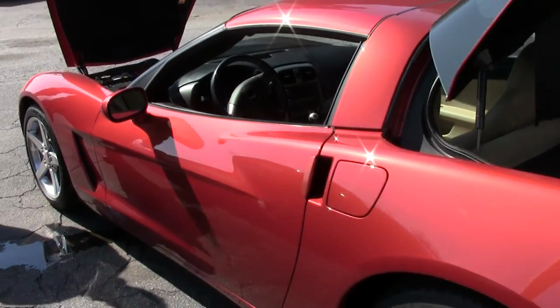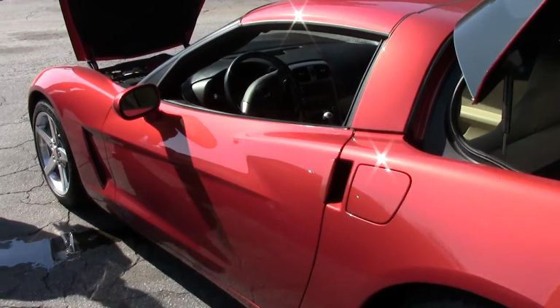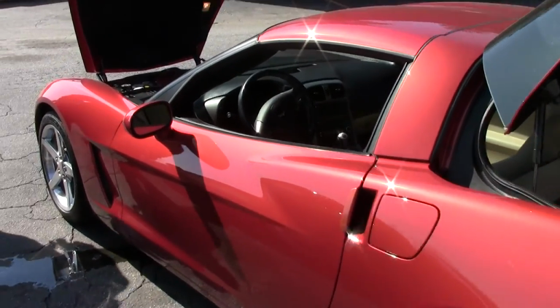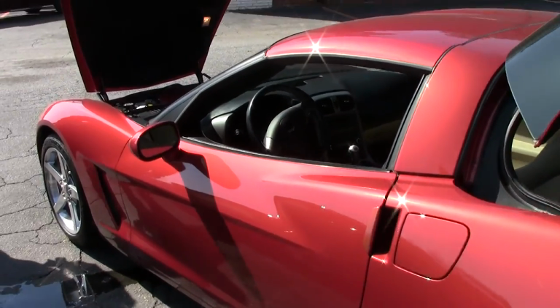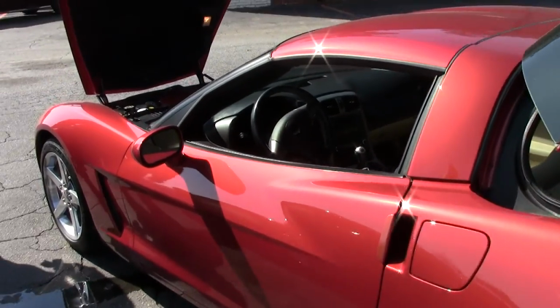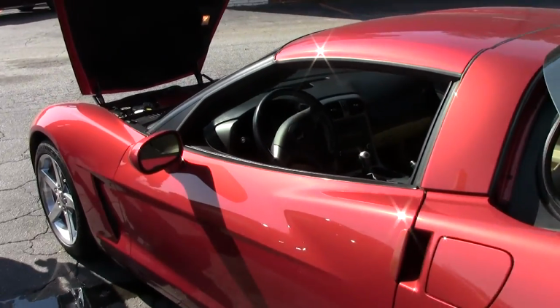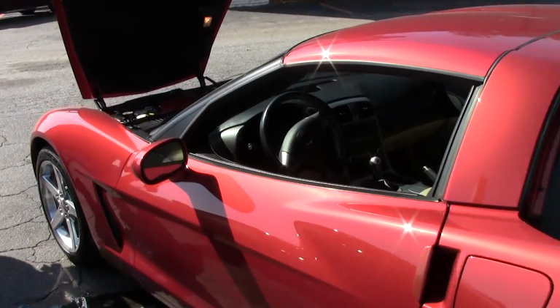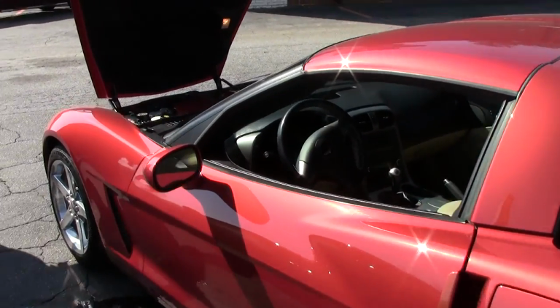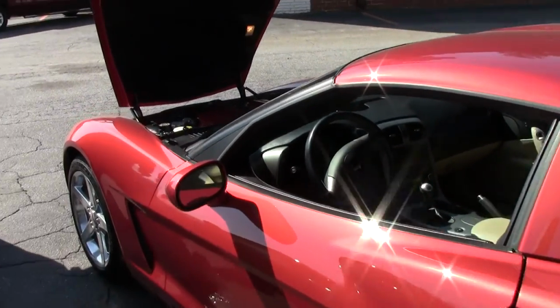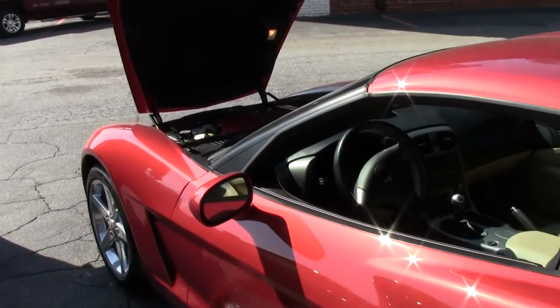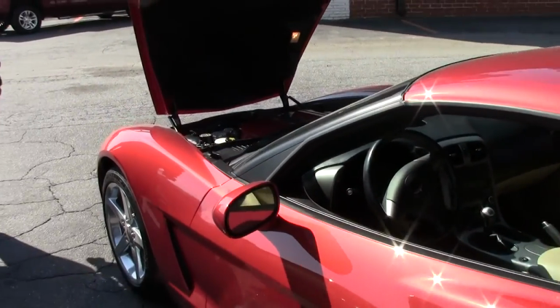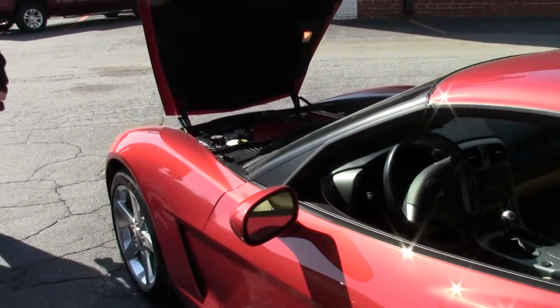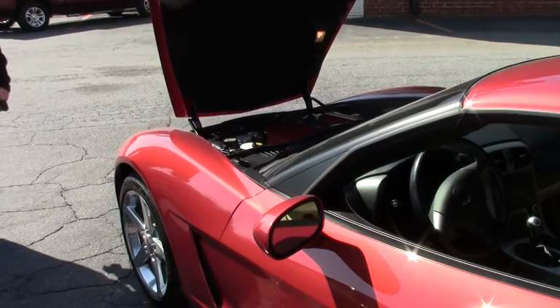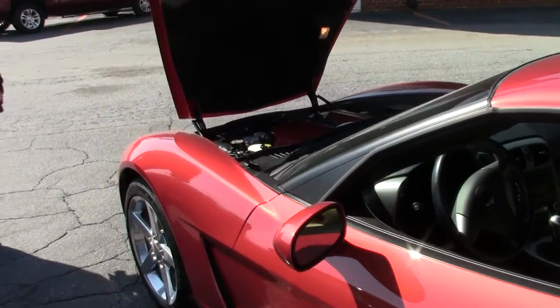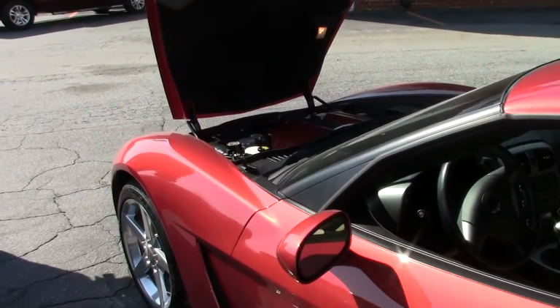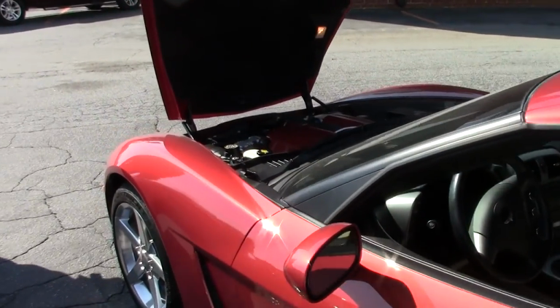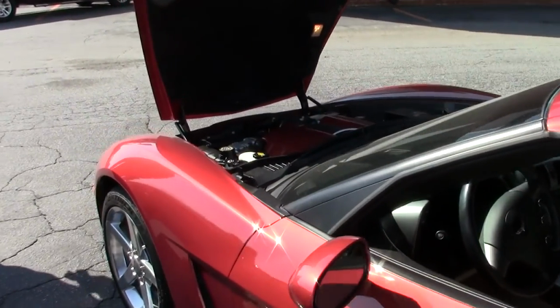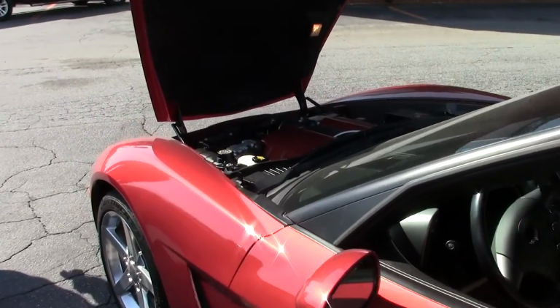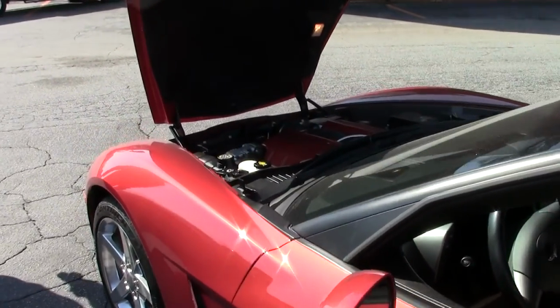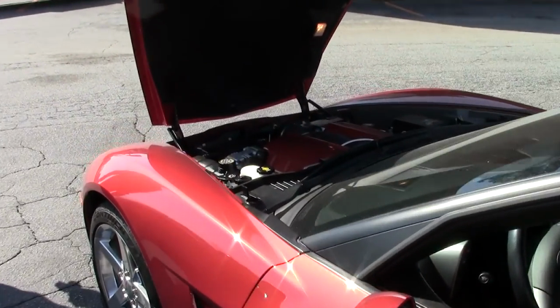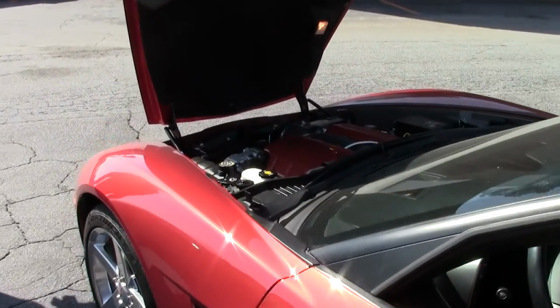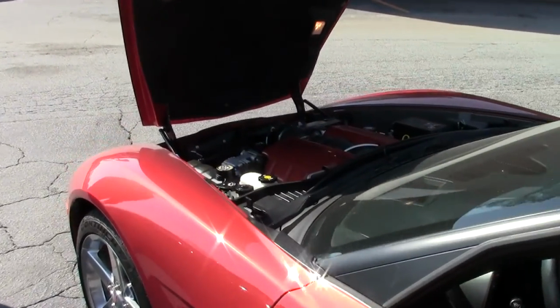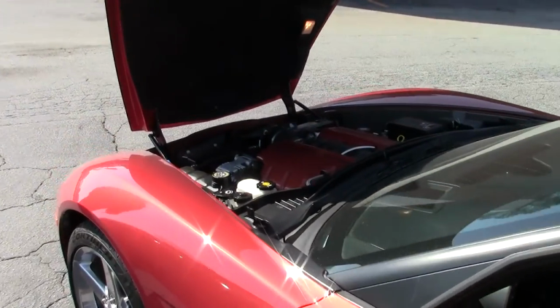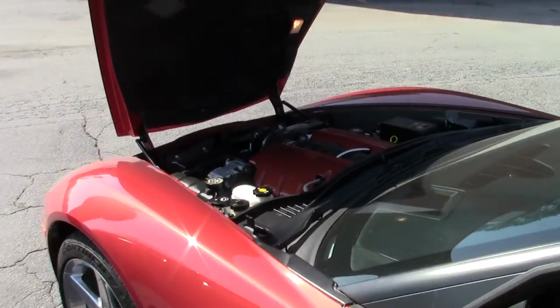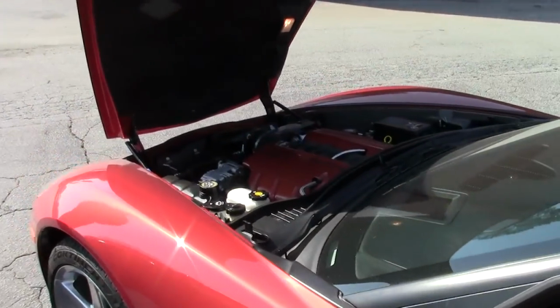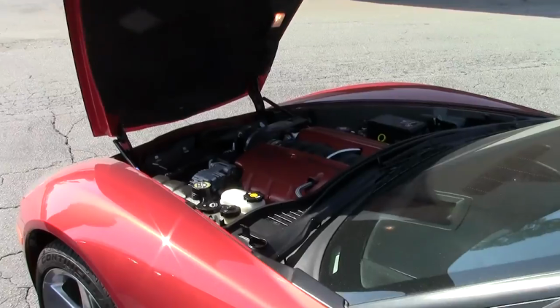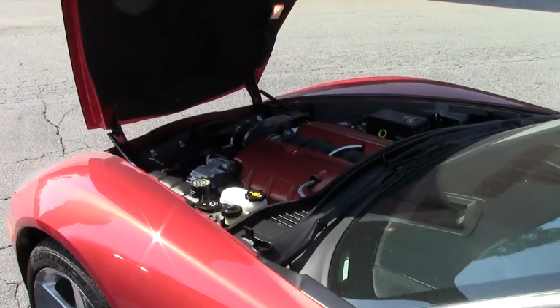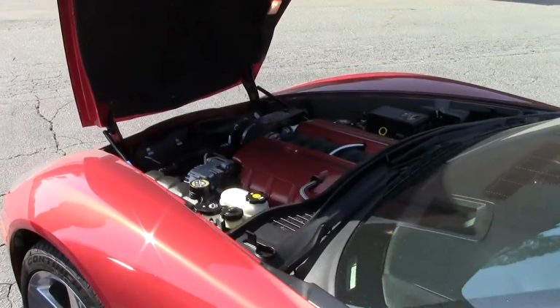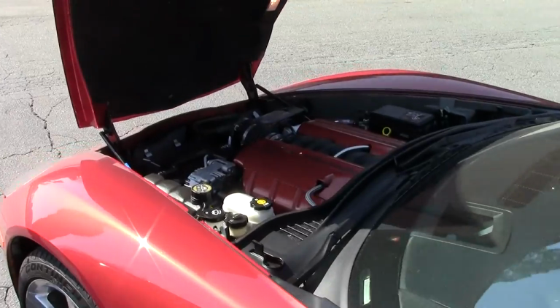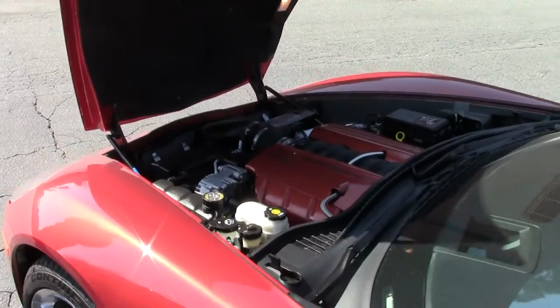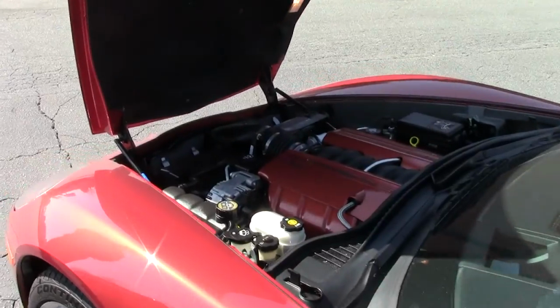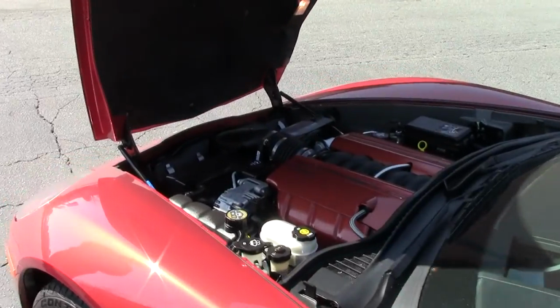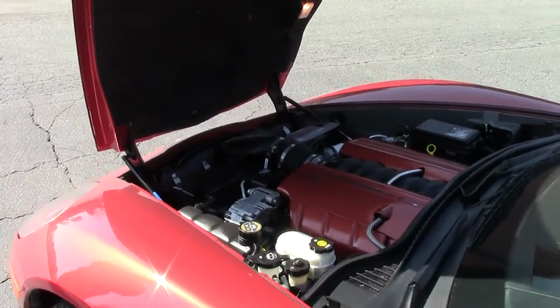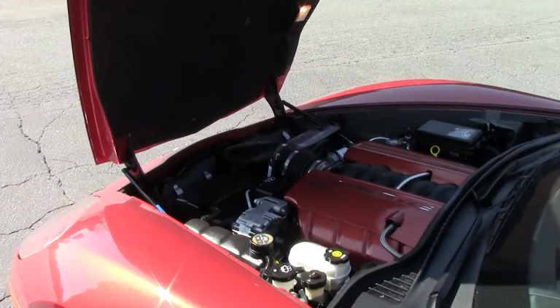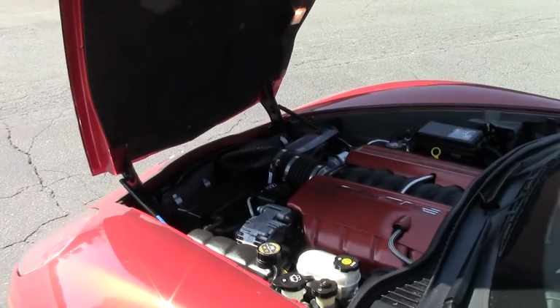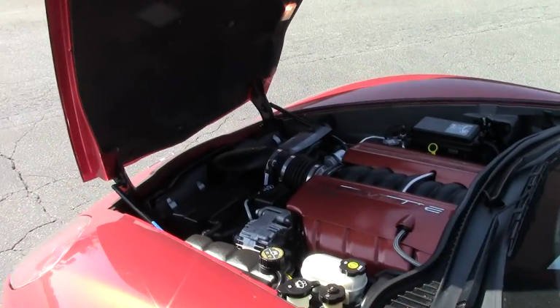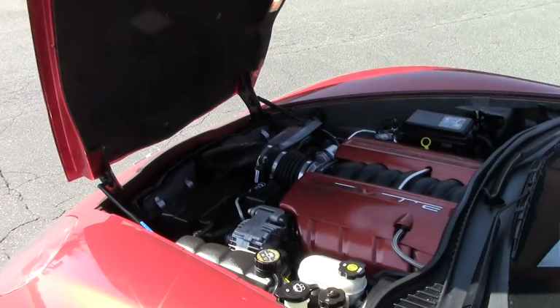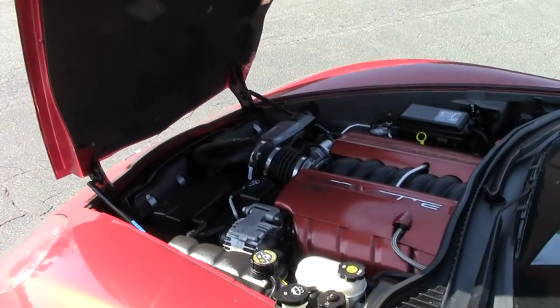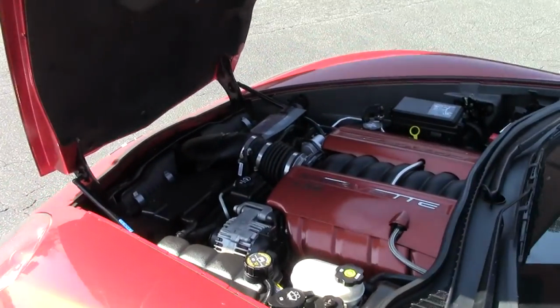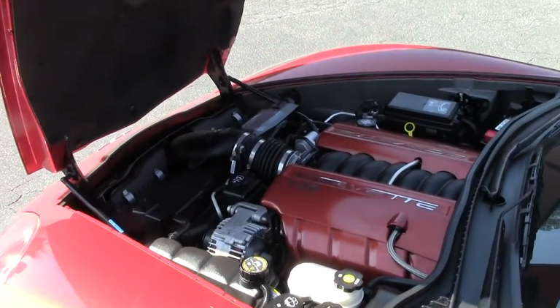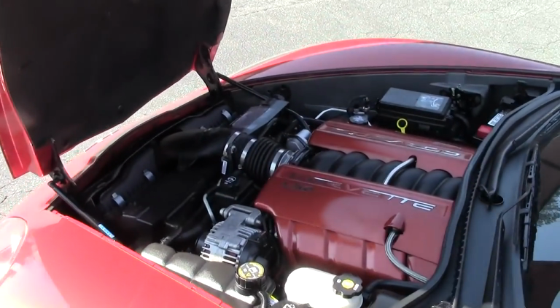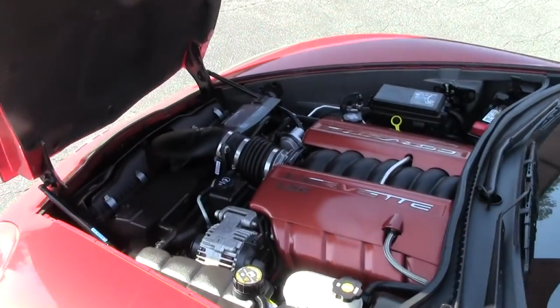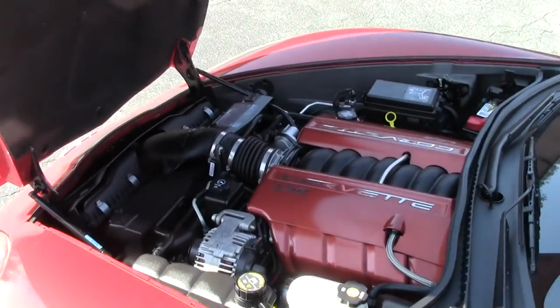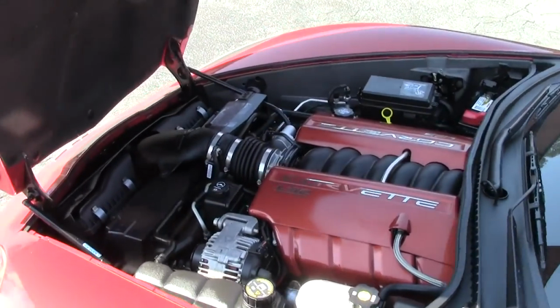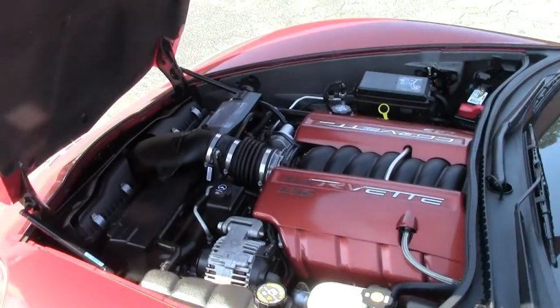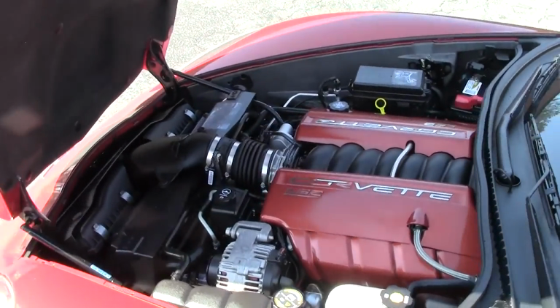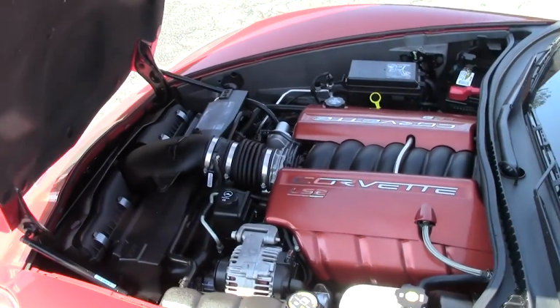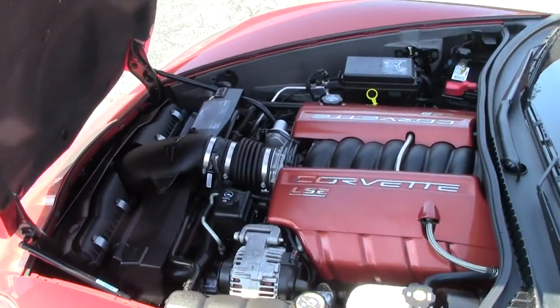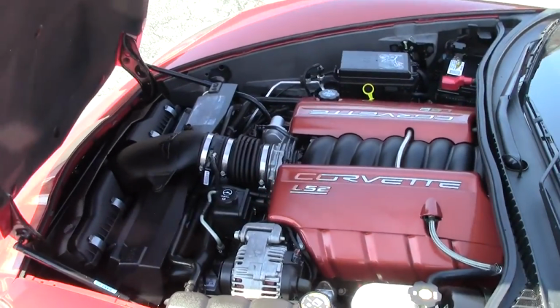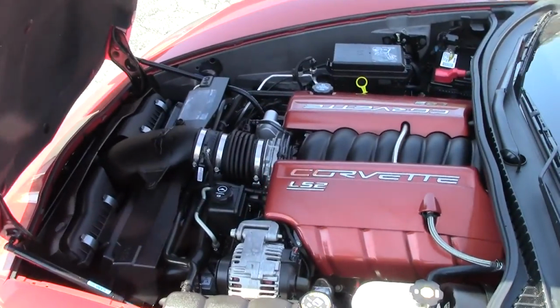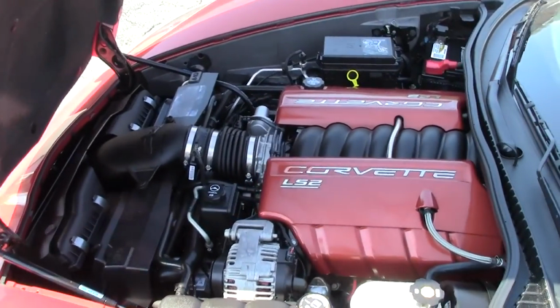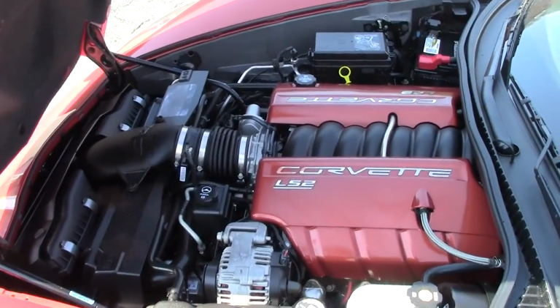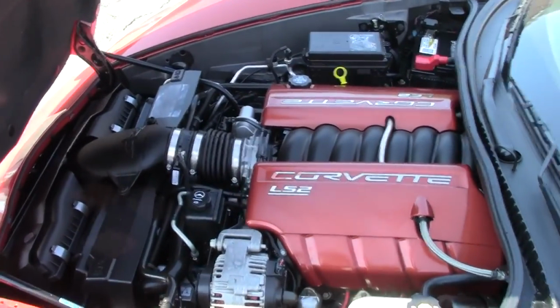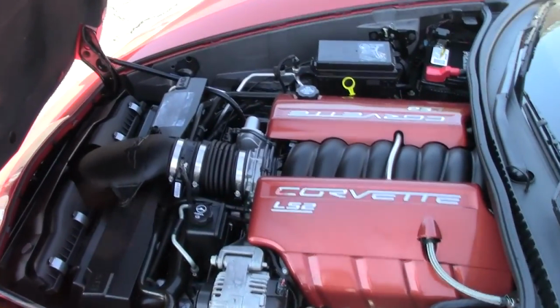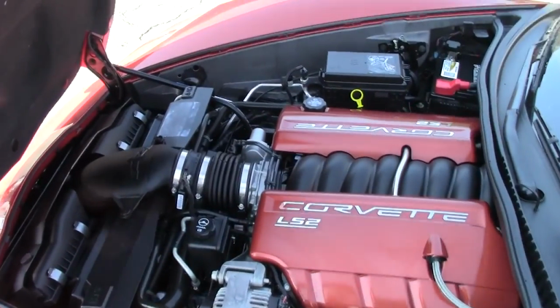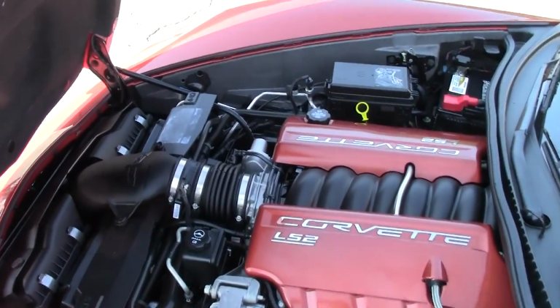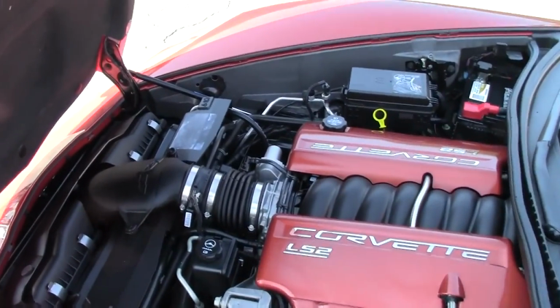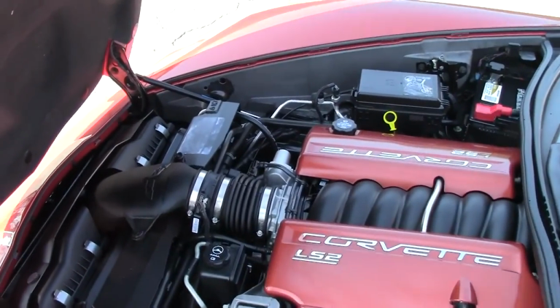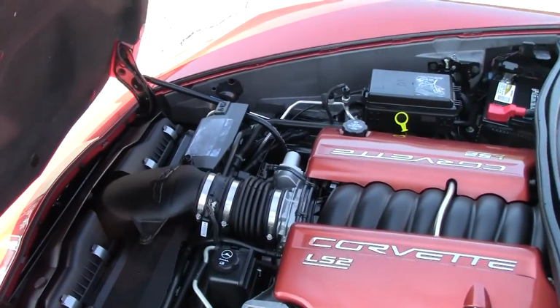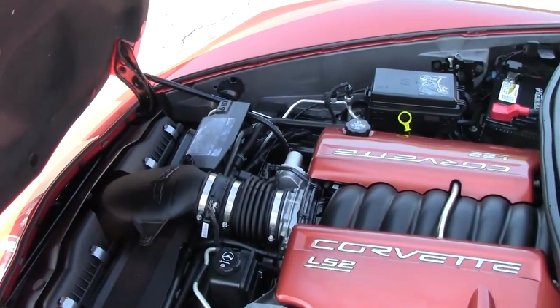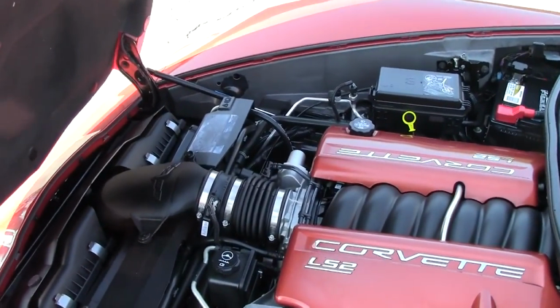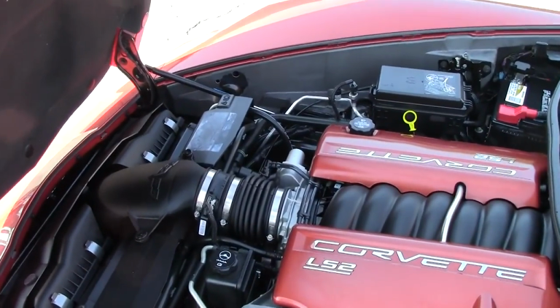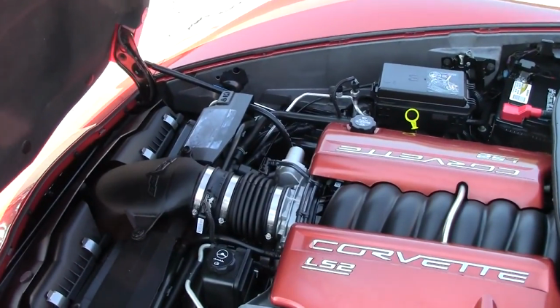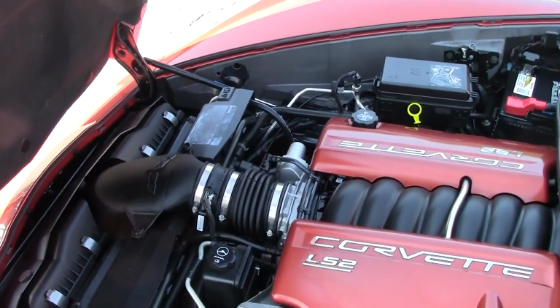In 2006 we were with the LS2 engine — 400 horsepower — and the body color valve covers.